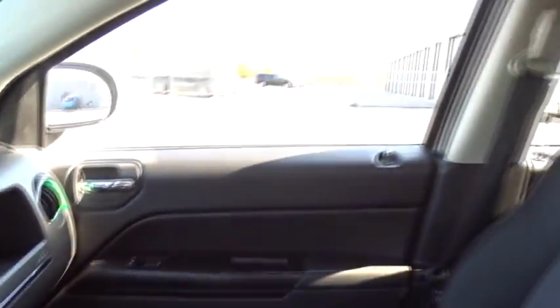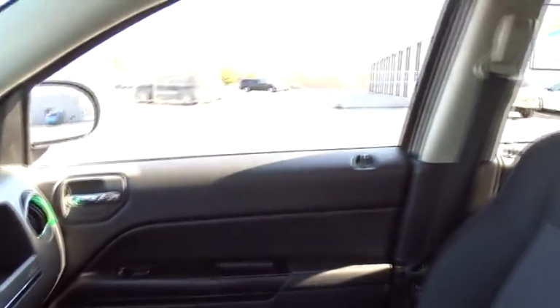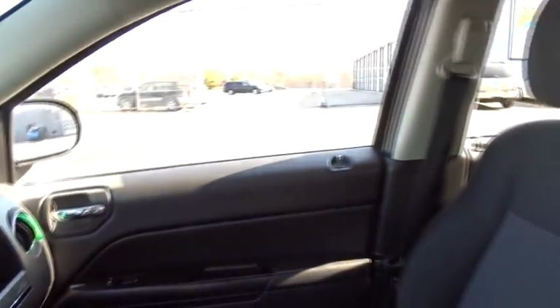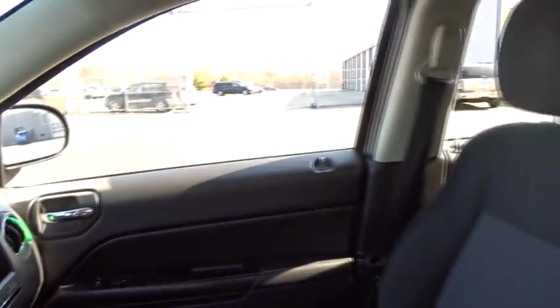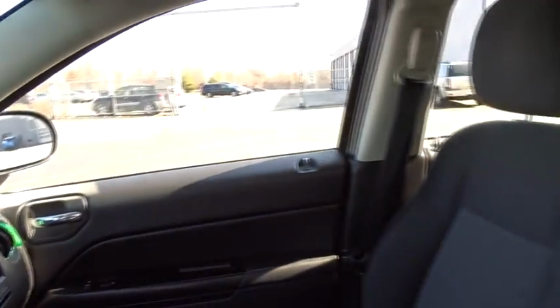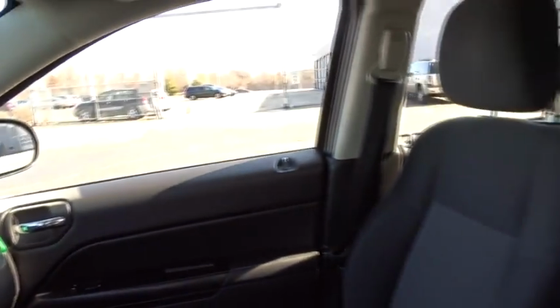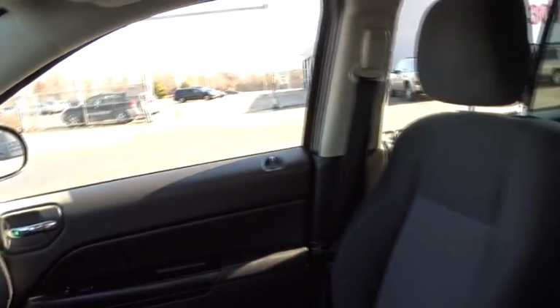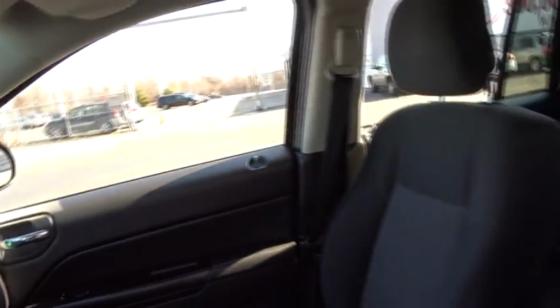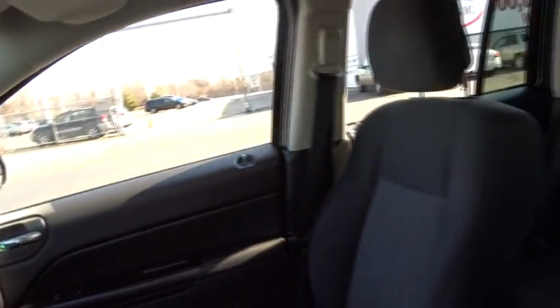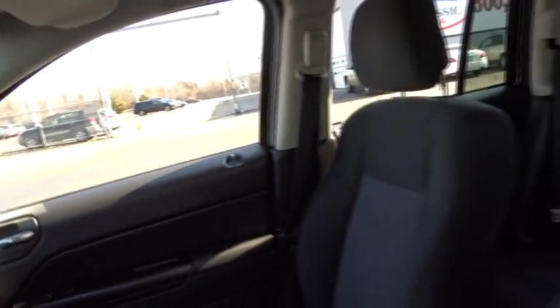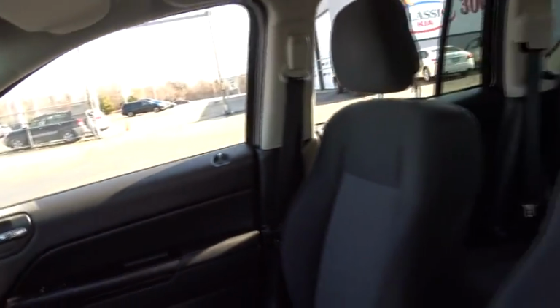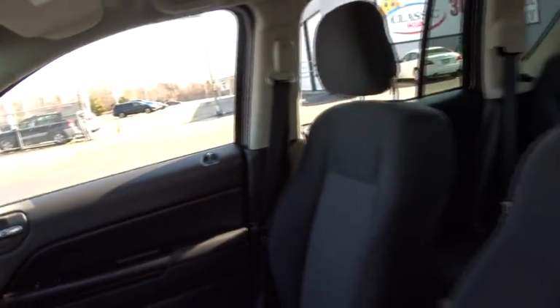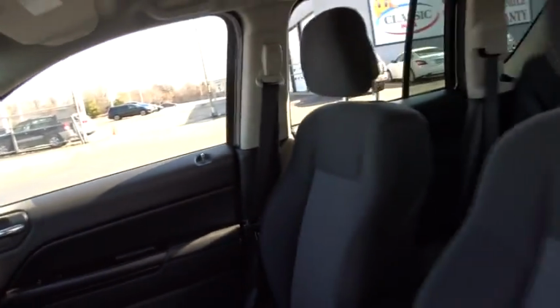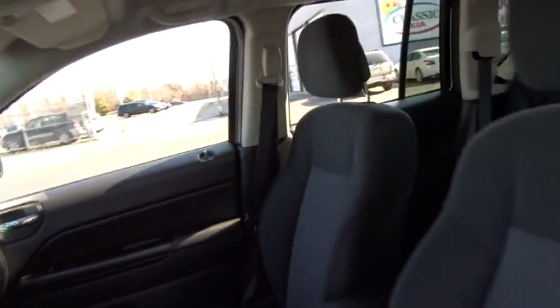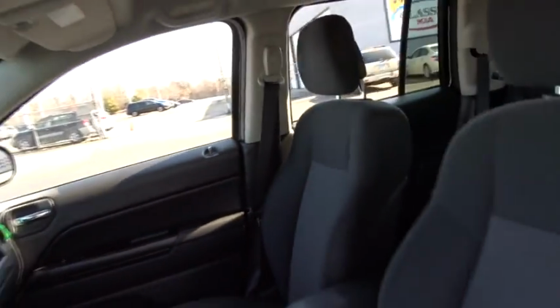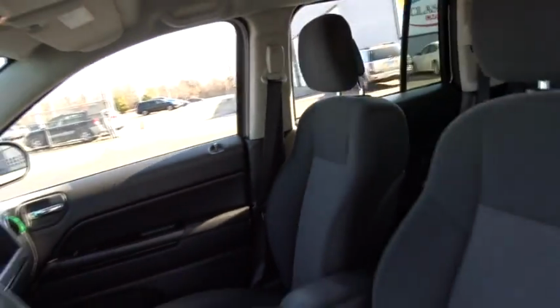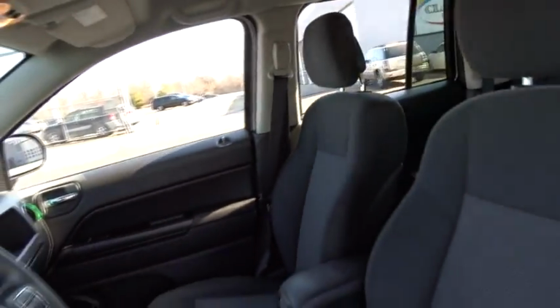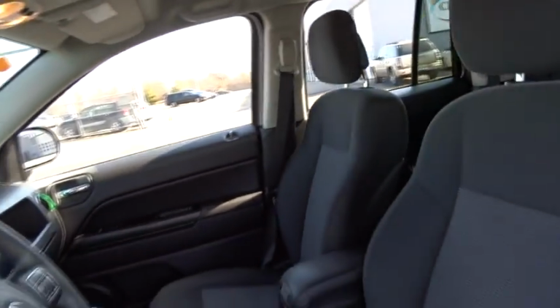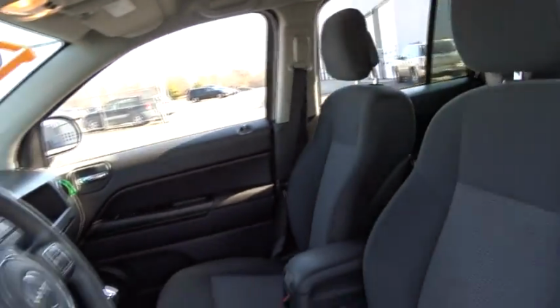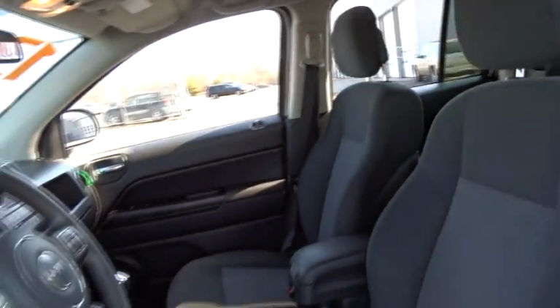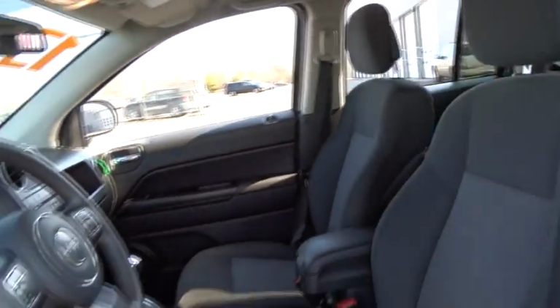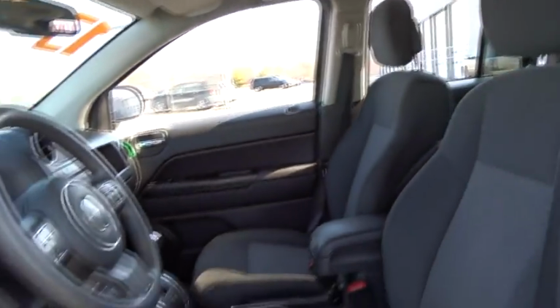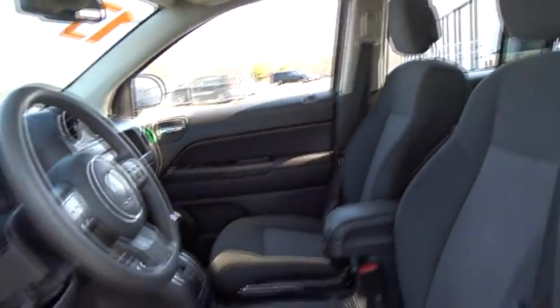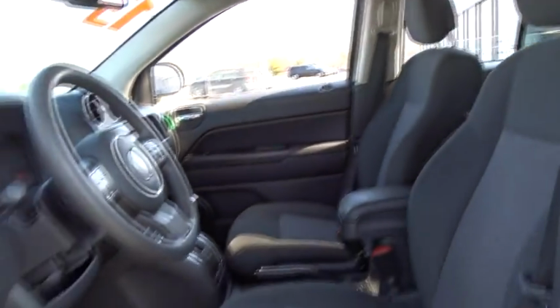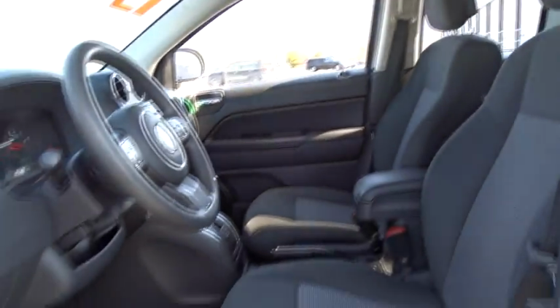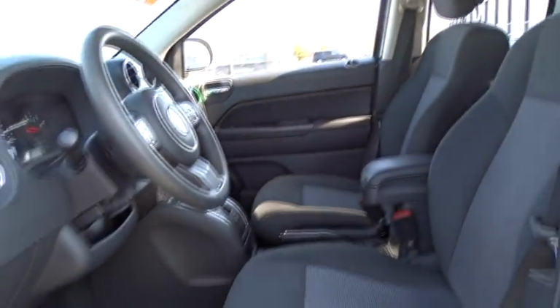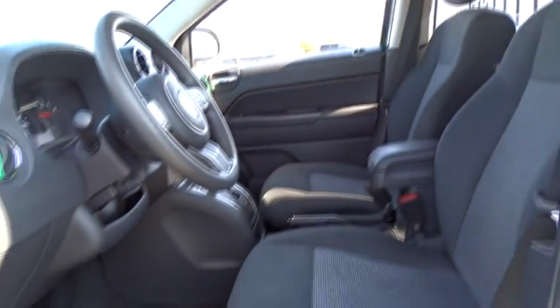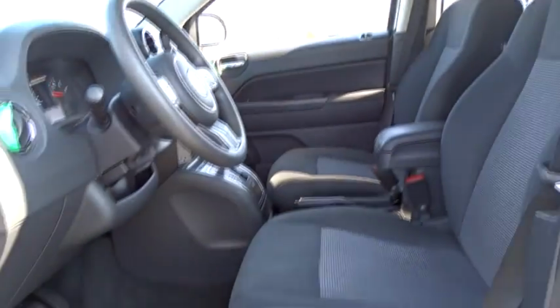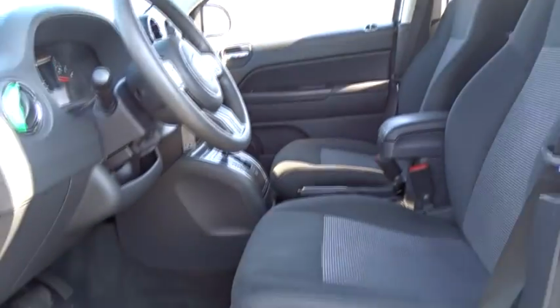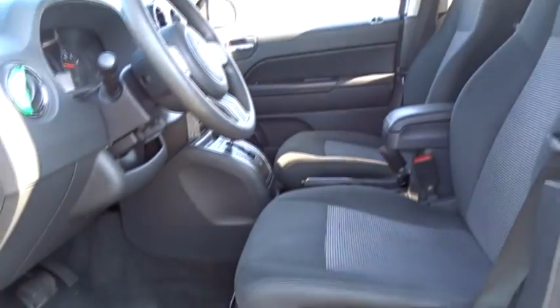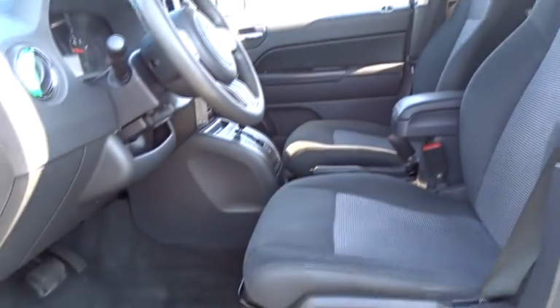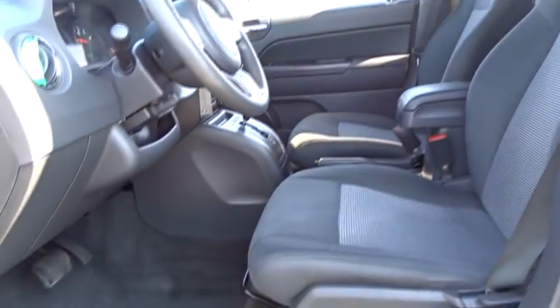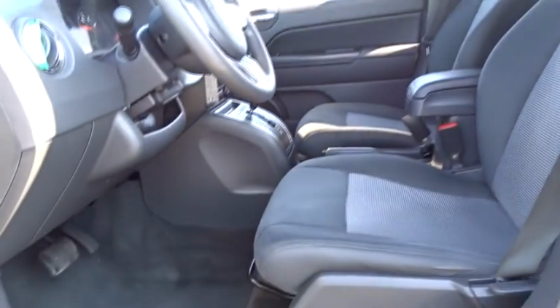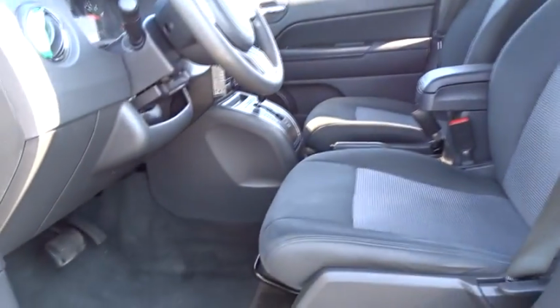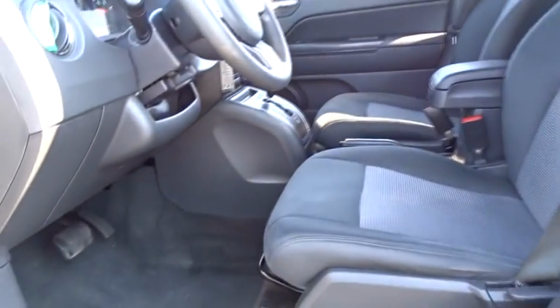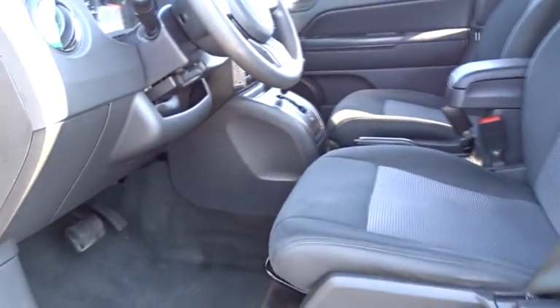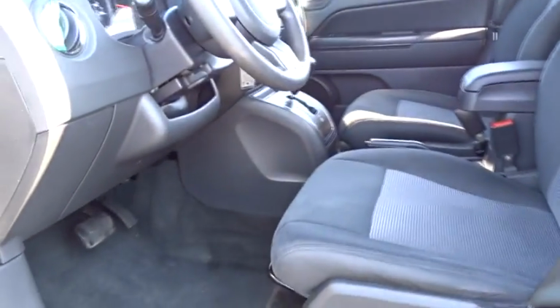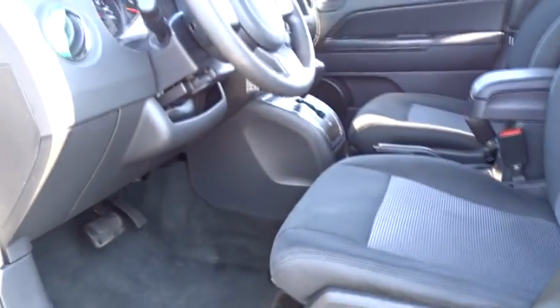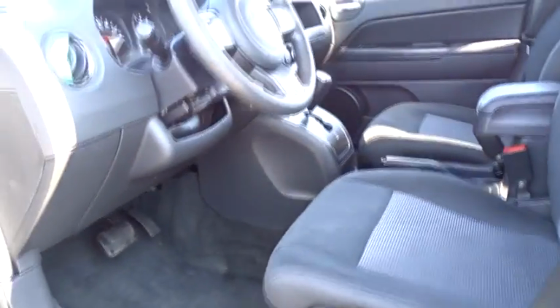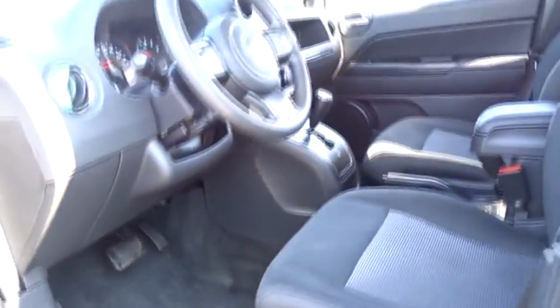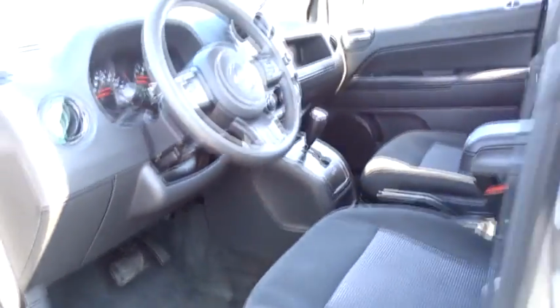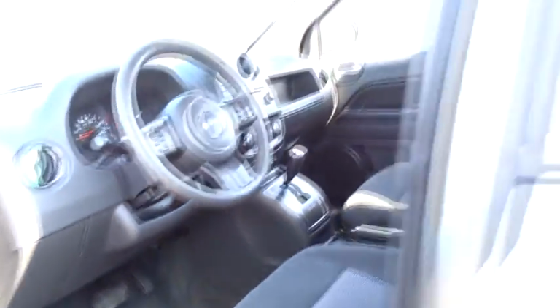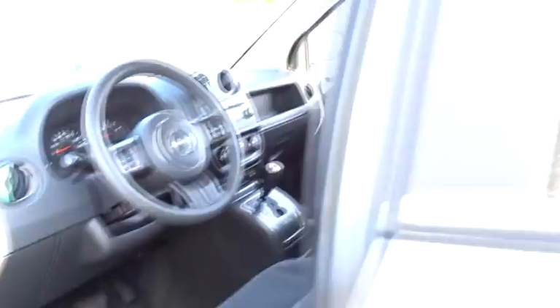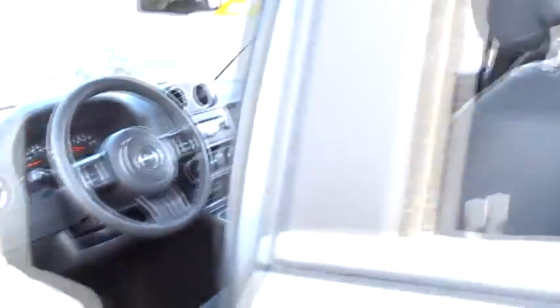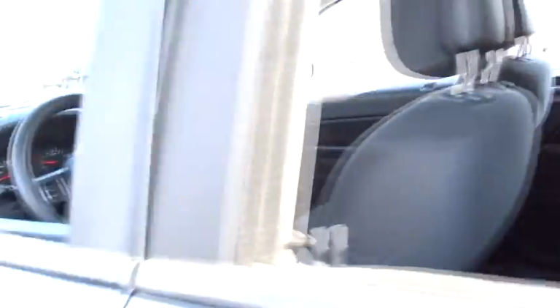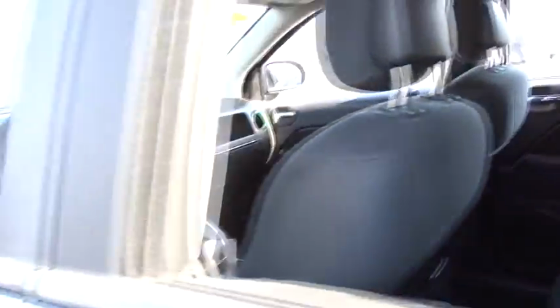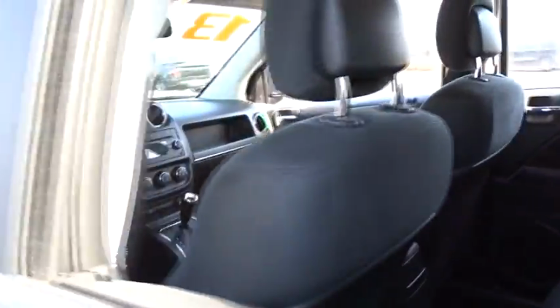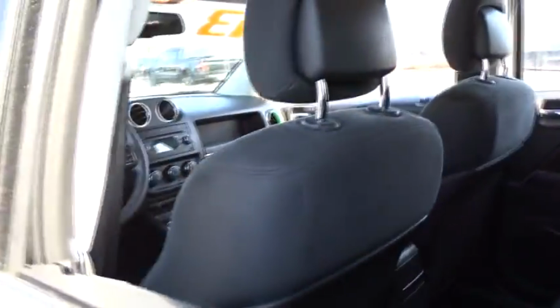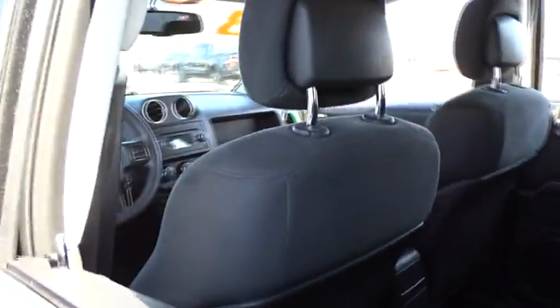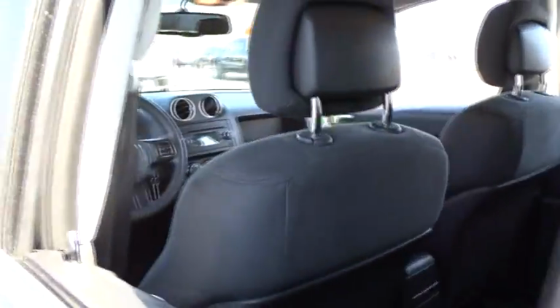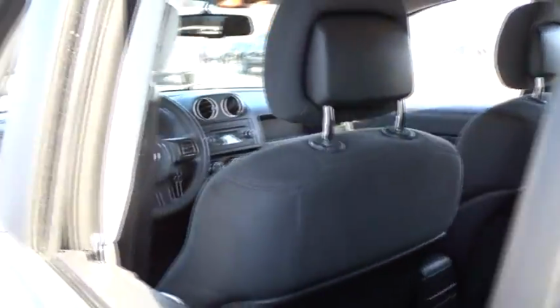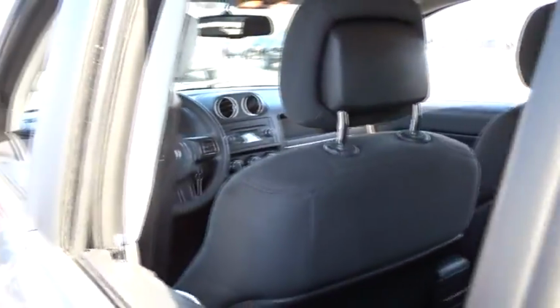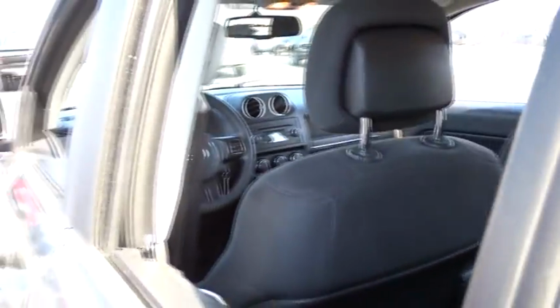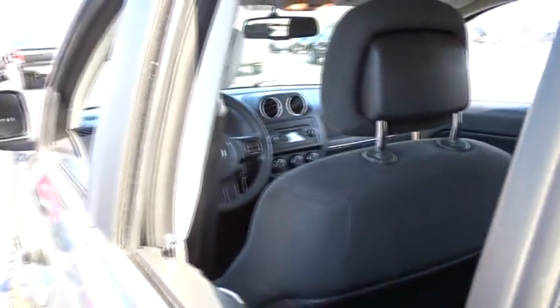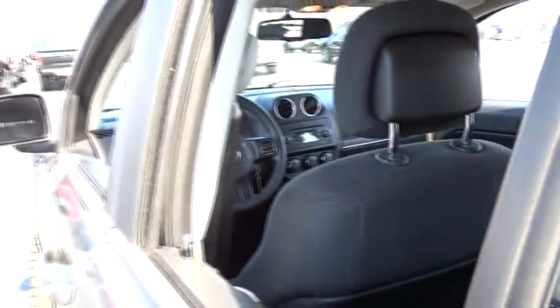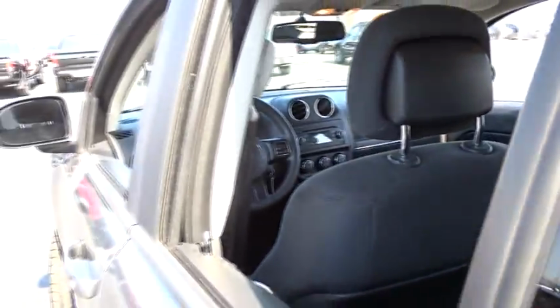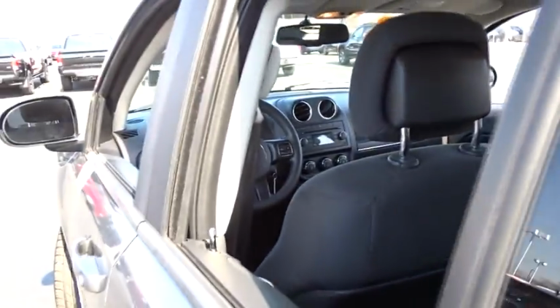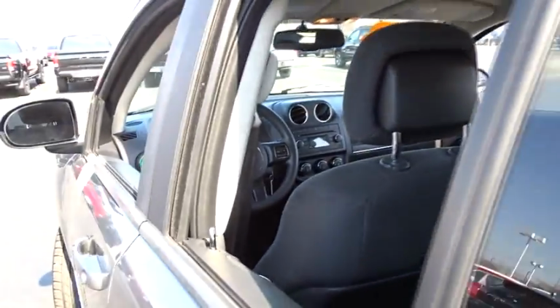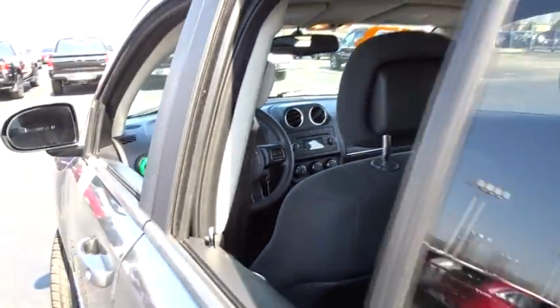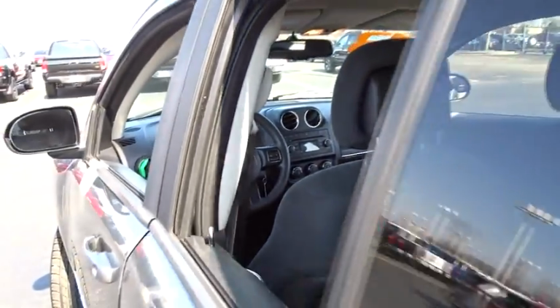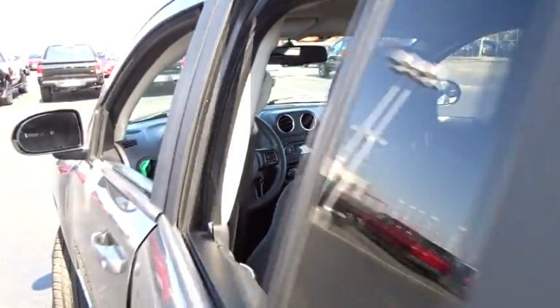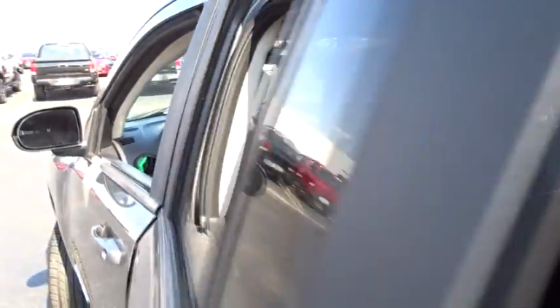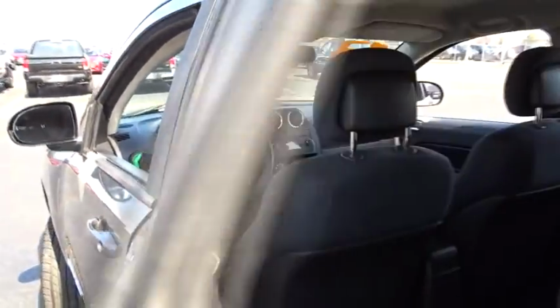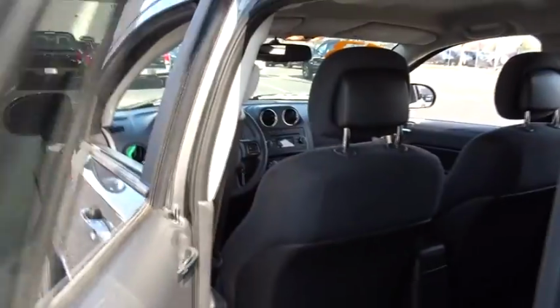CD player, MP3 player, fog lamps, power door locks, passenger airbags. Come take a test drive today.